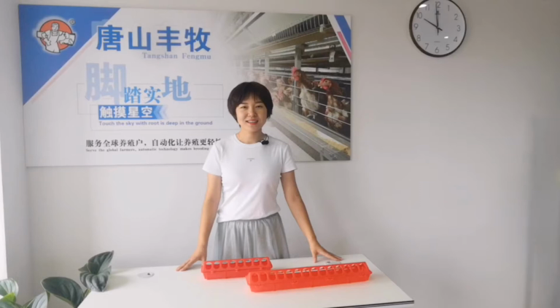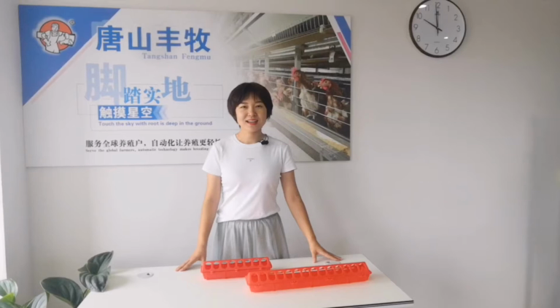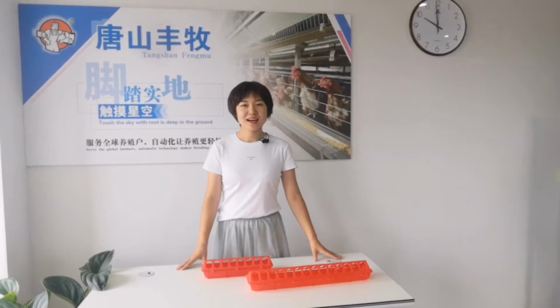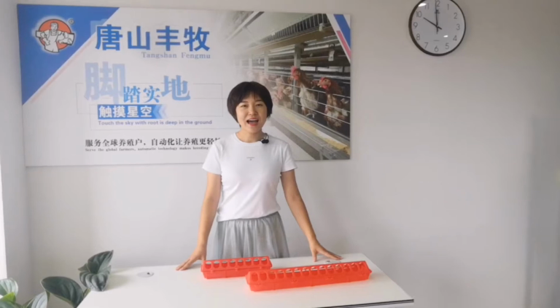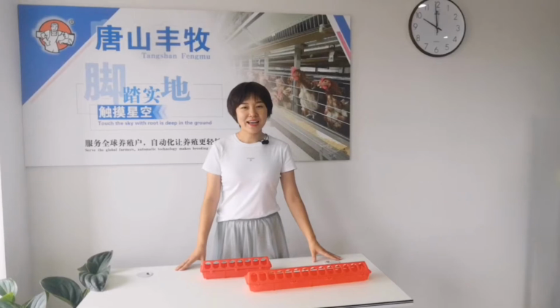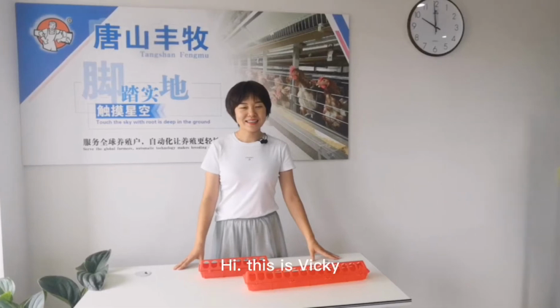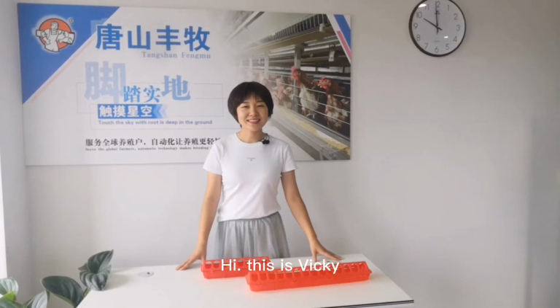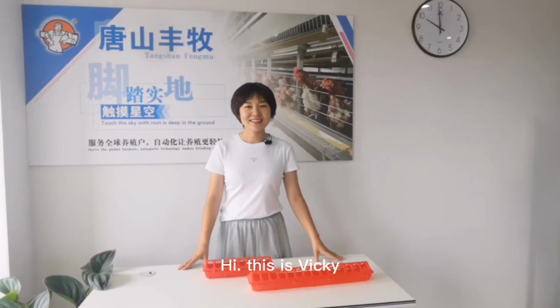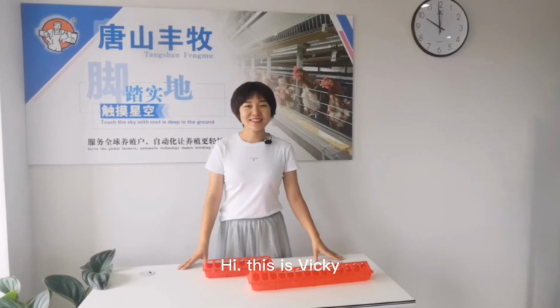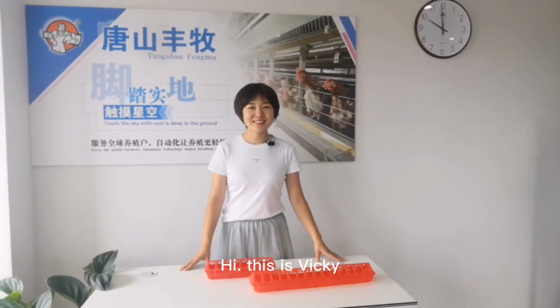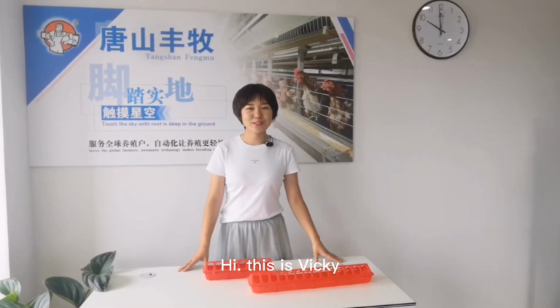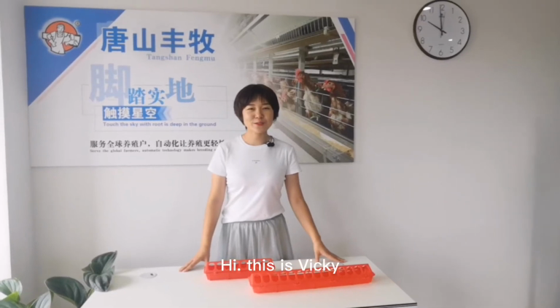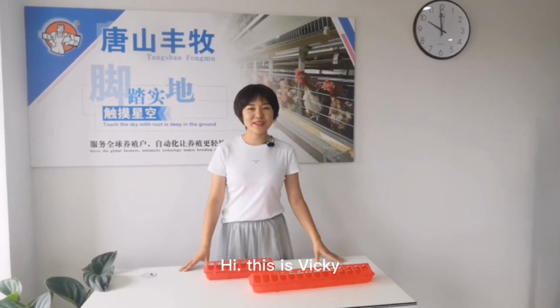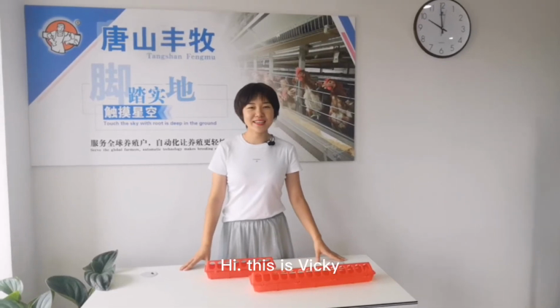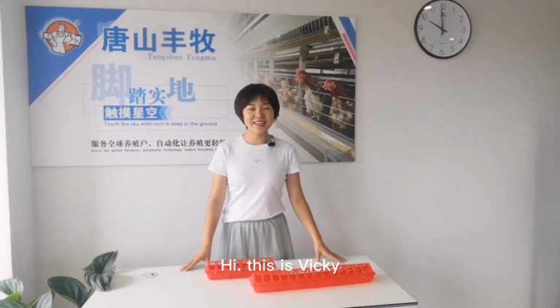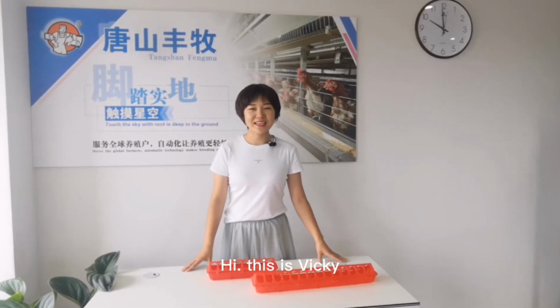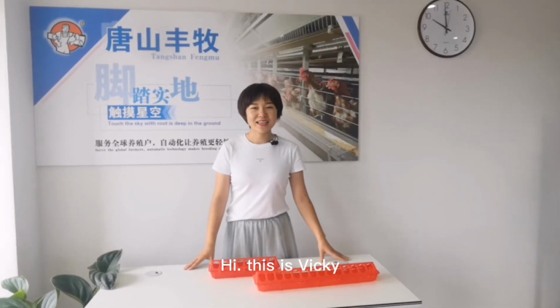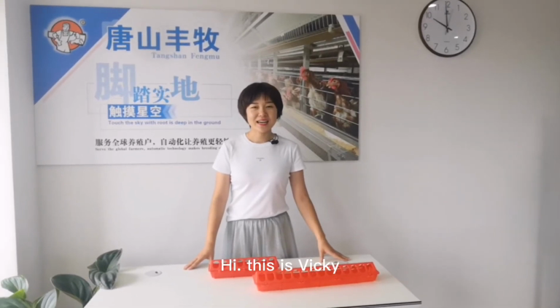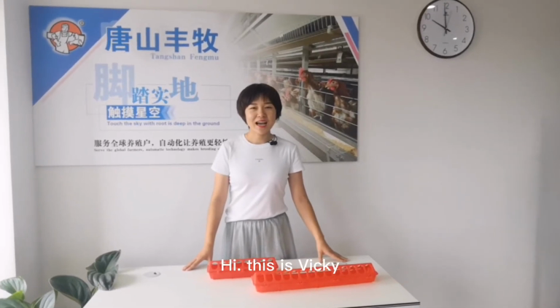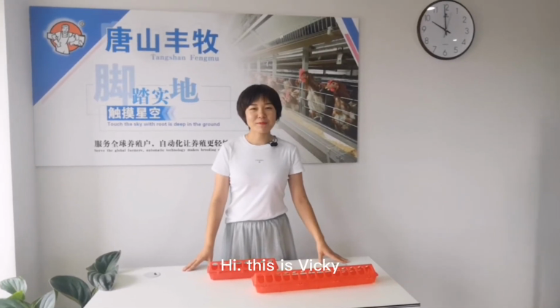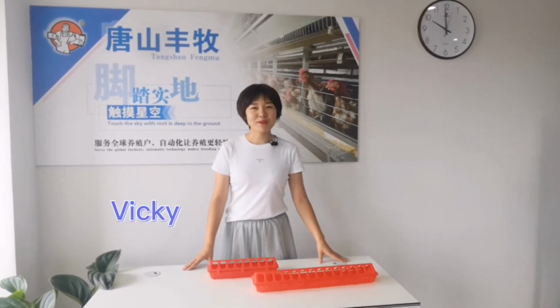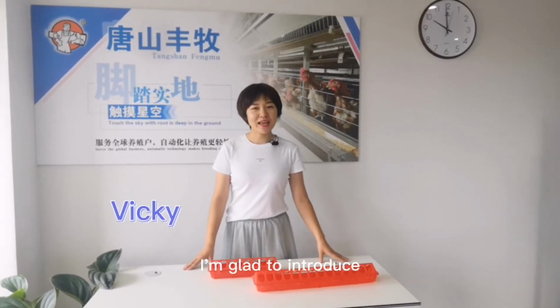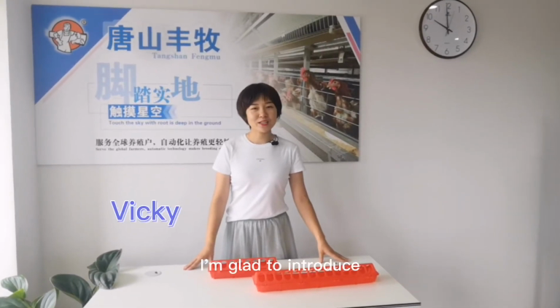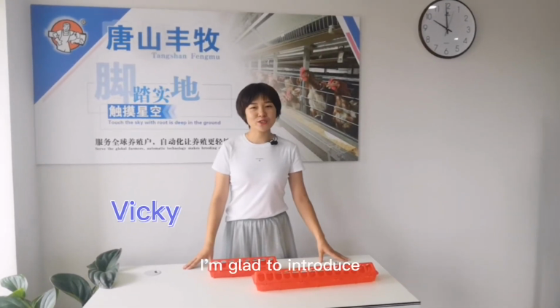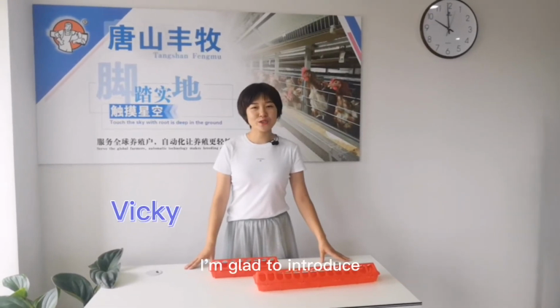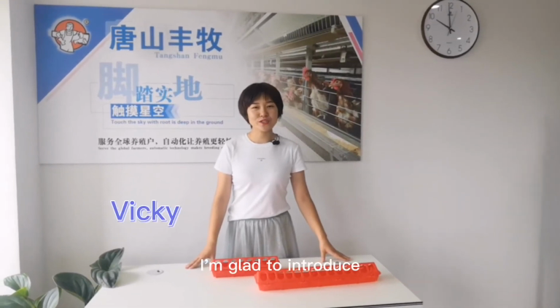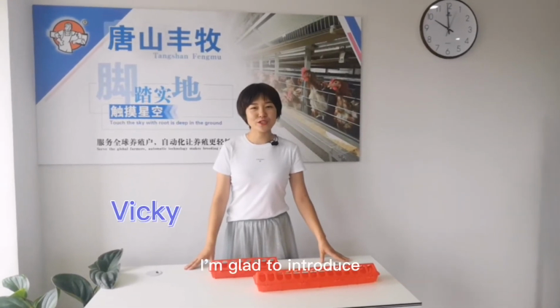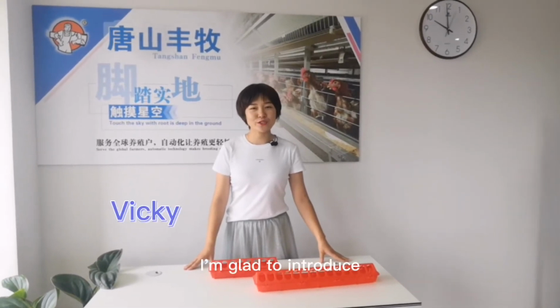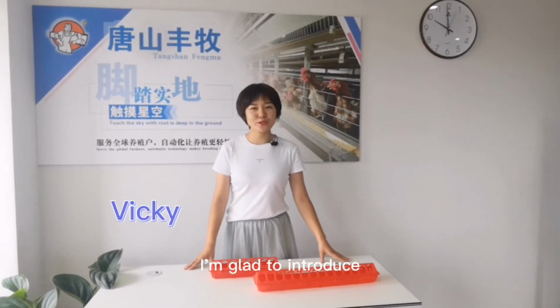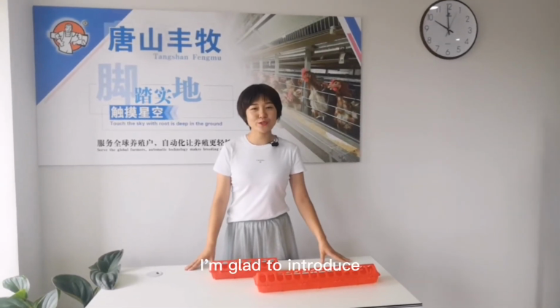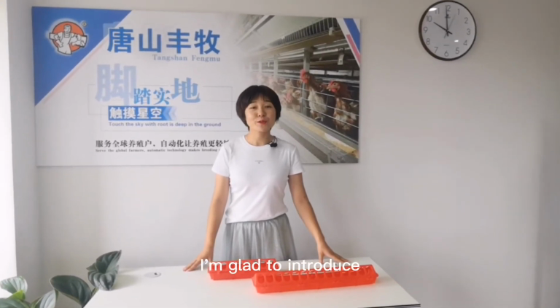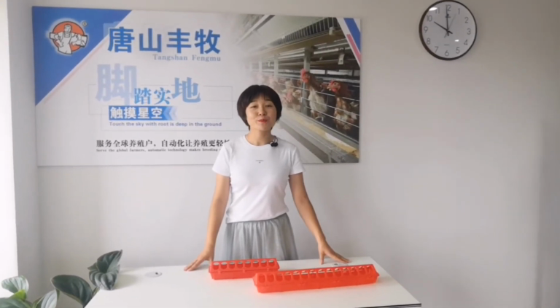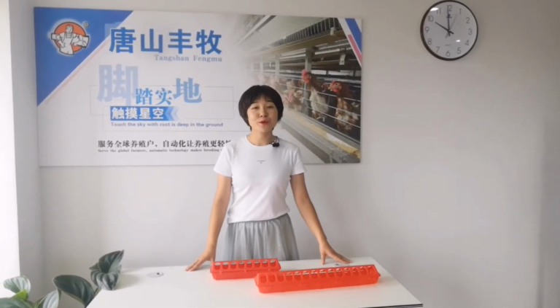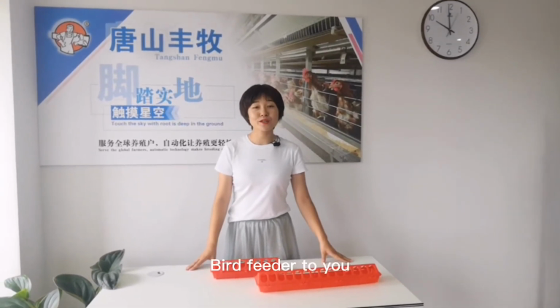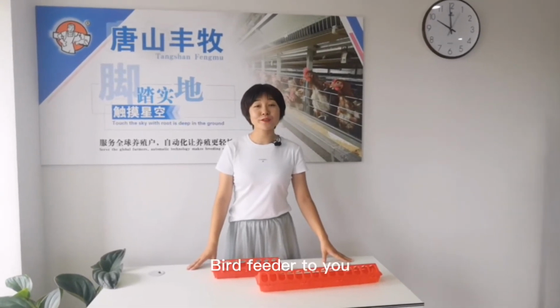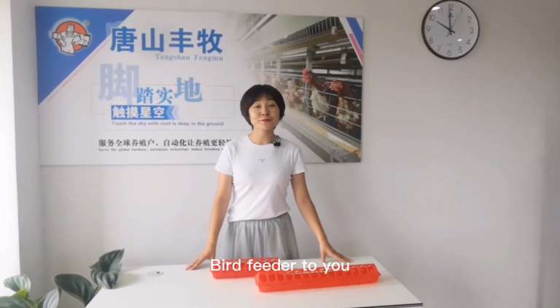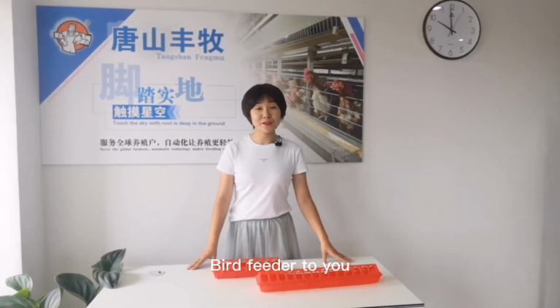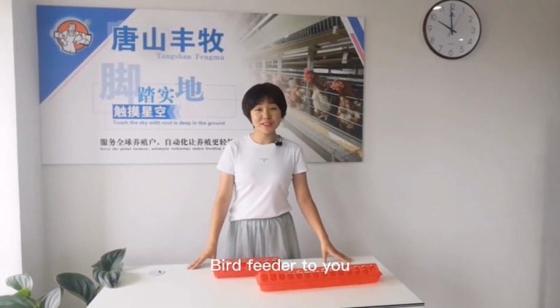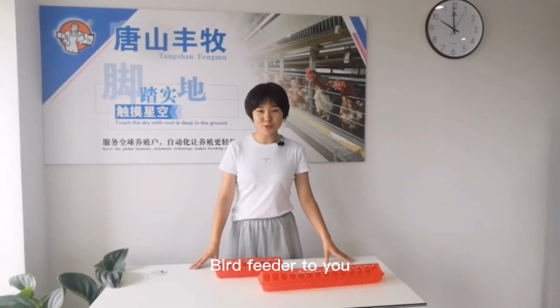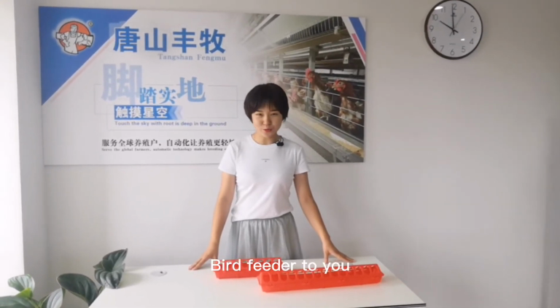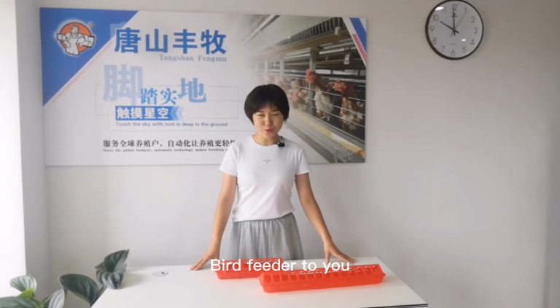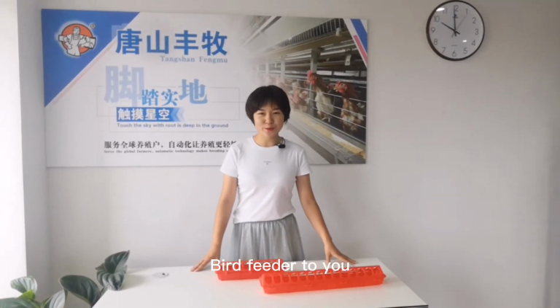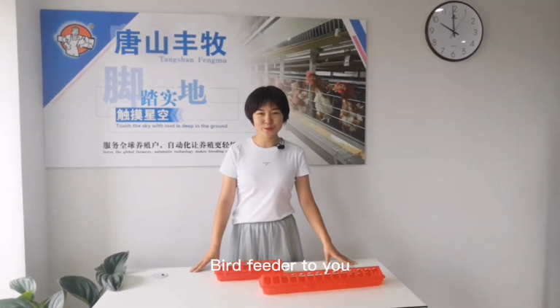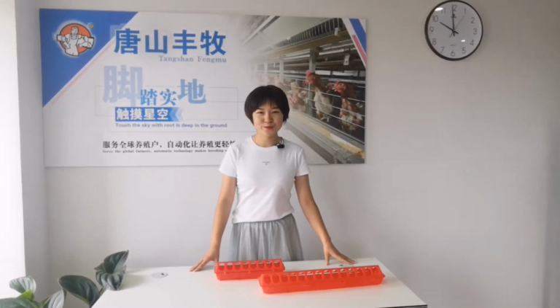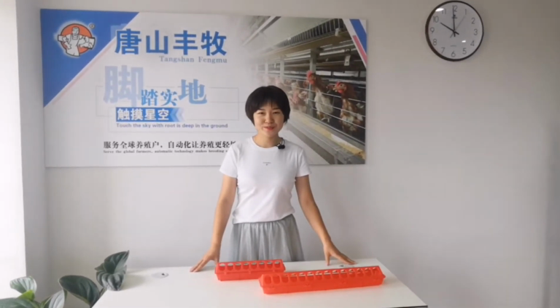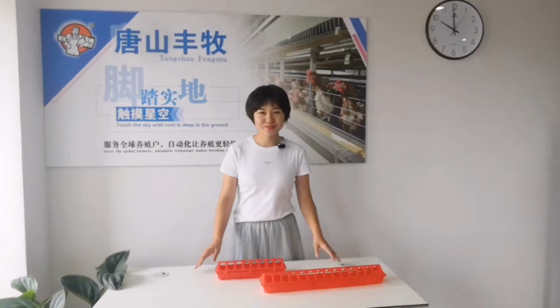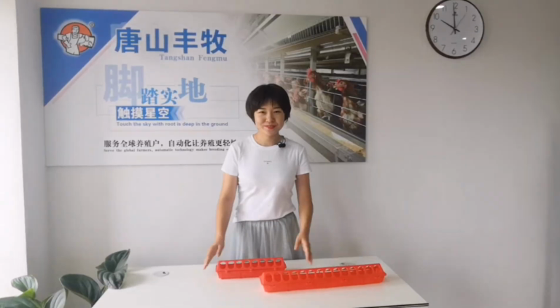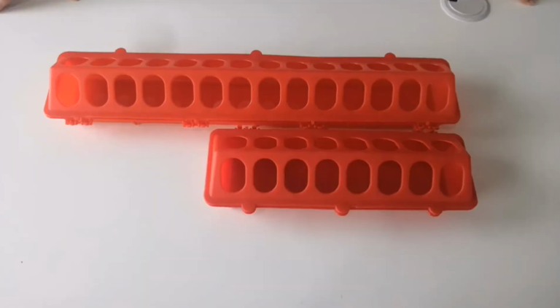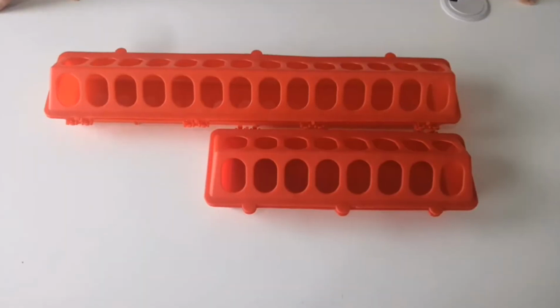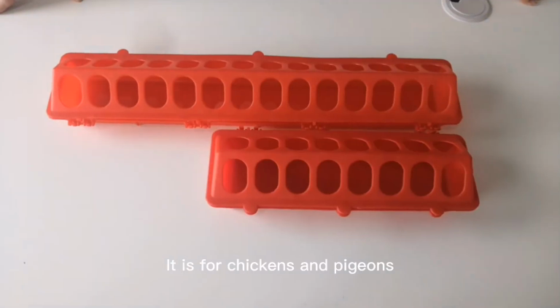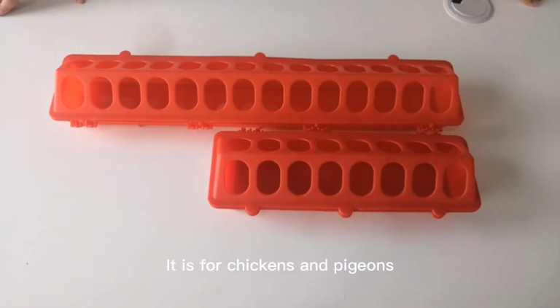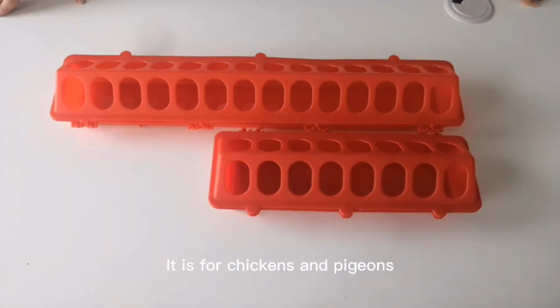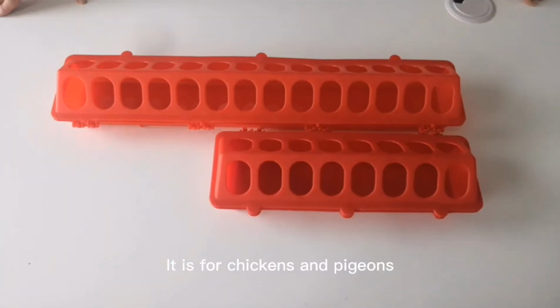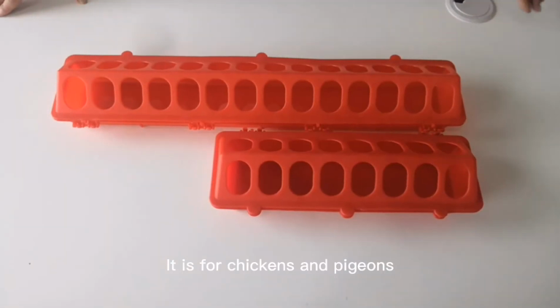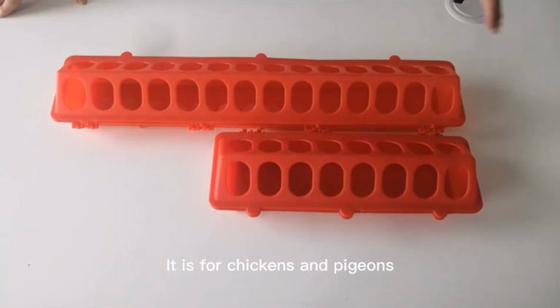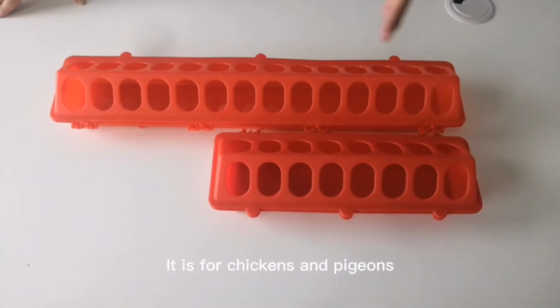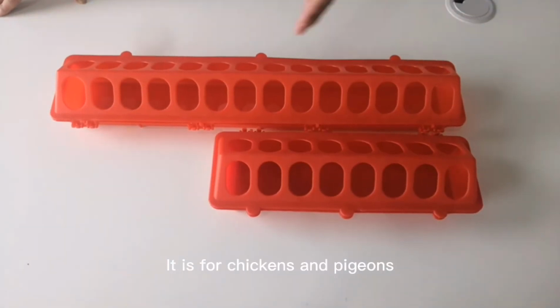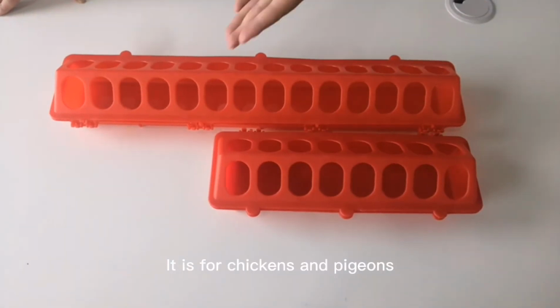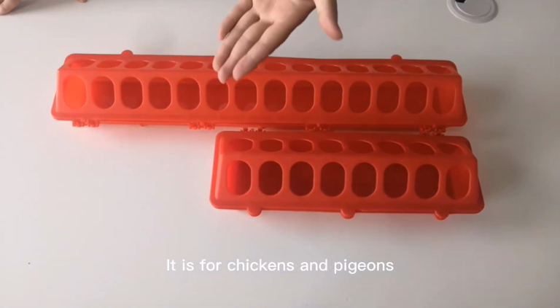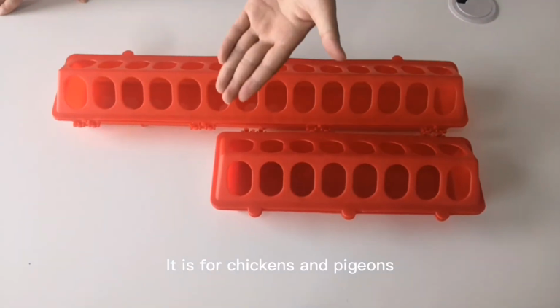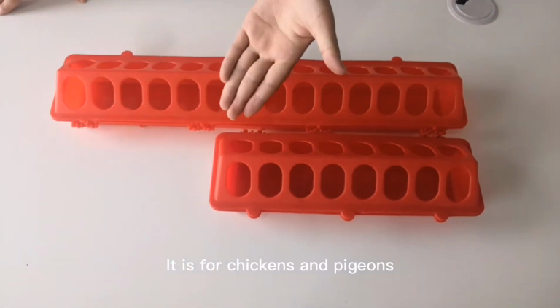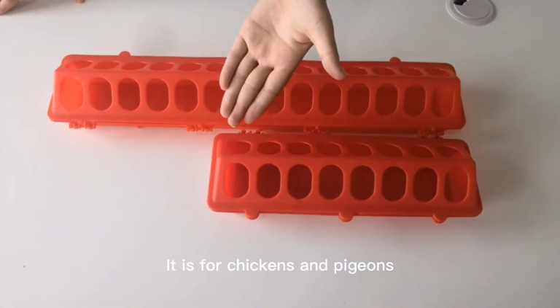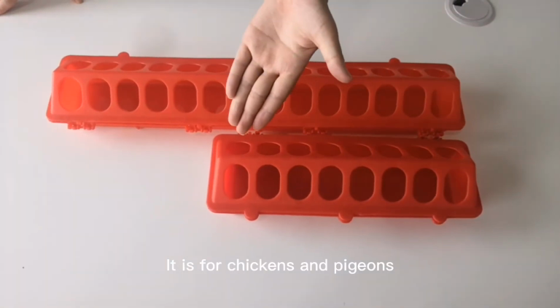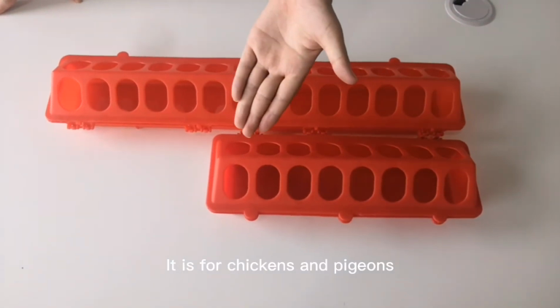Hi, this is Vicky. I'm glad to introduce Brother Feeder to you. It is for chickens and pigeons.